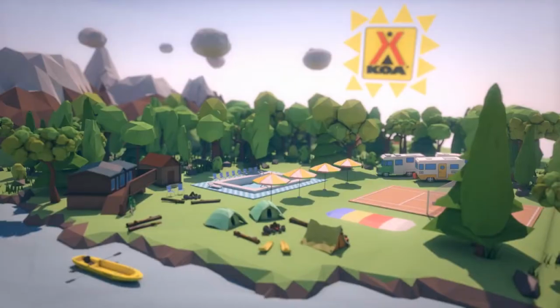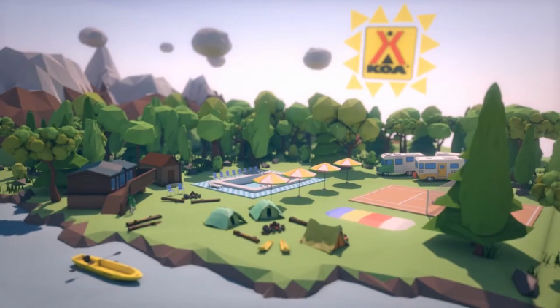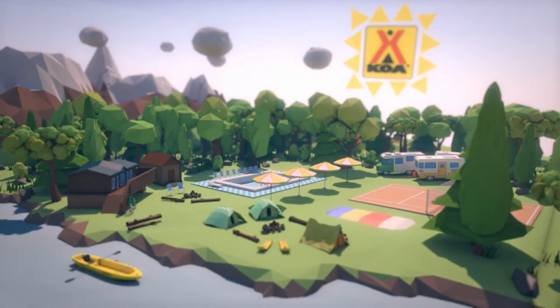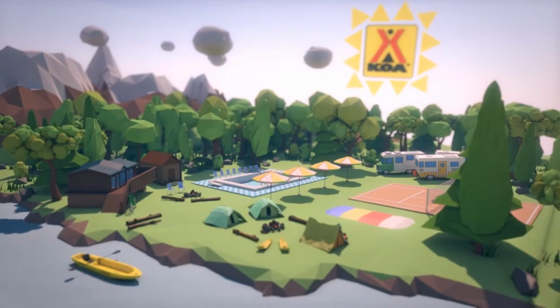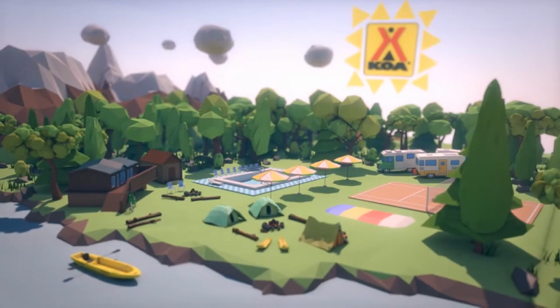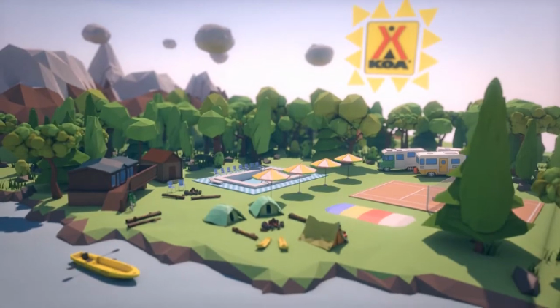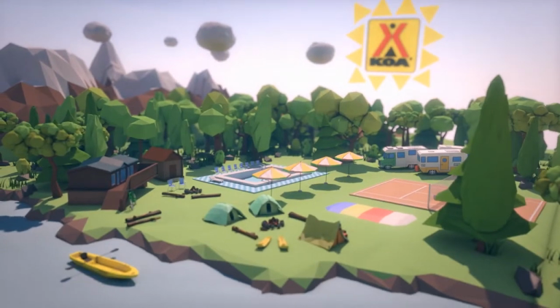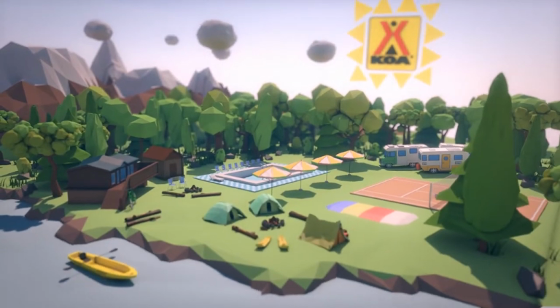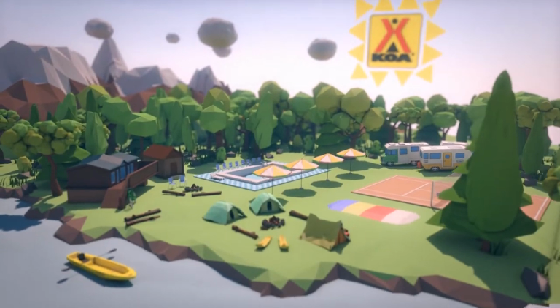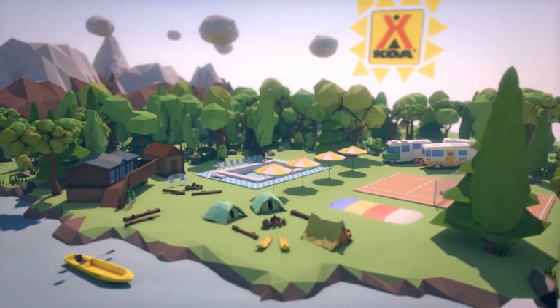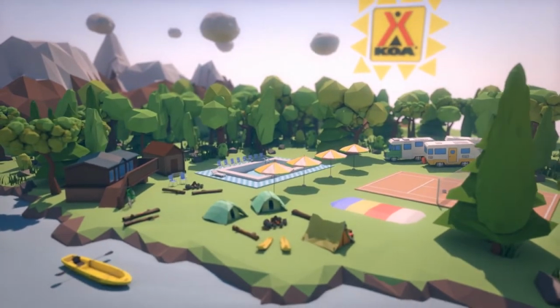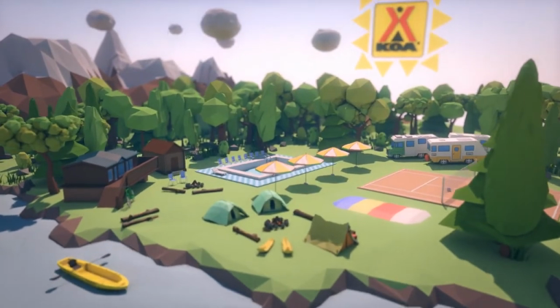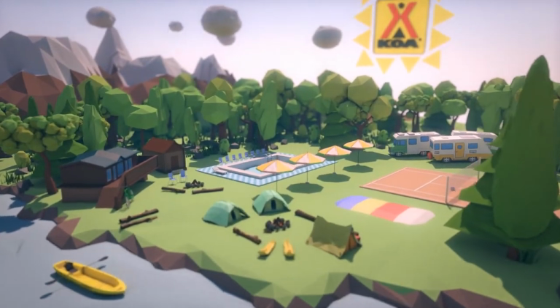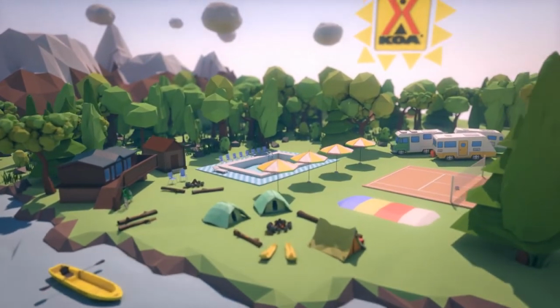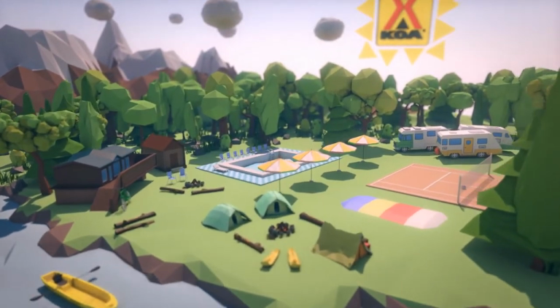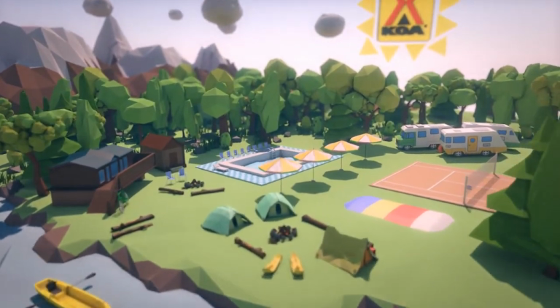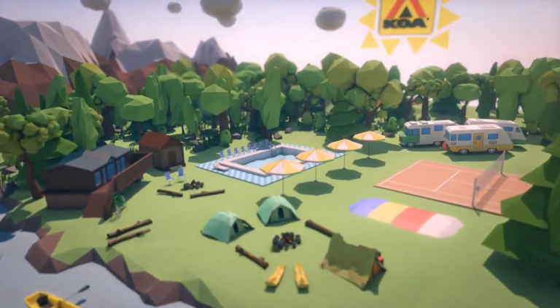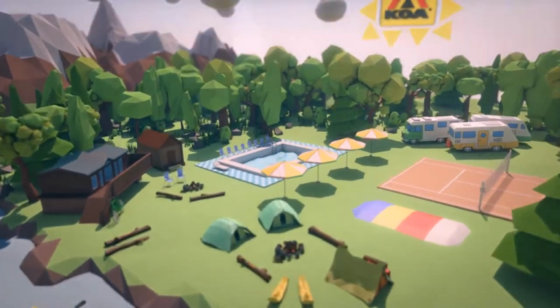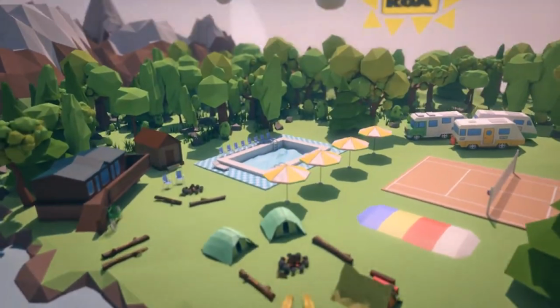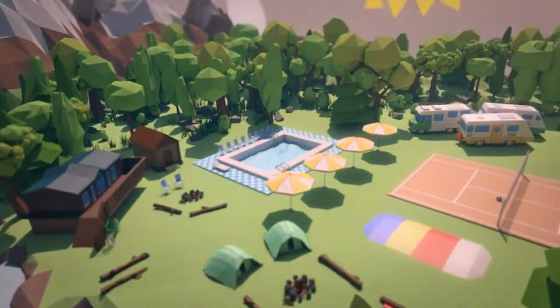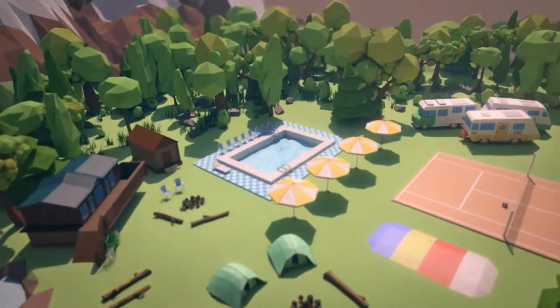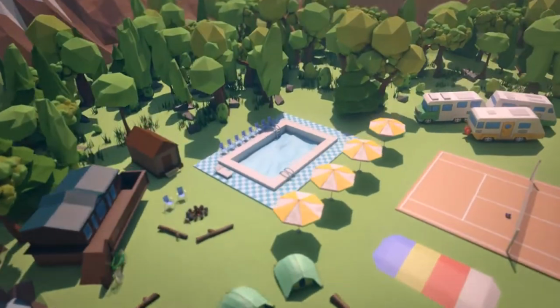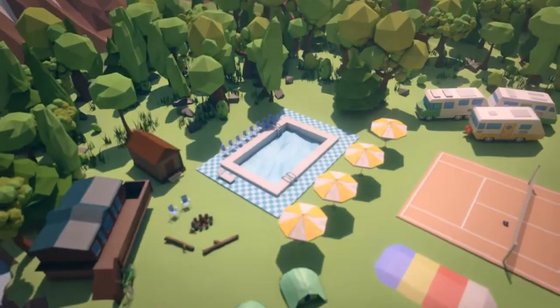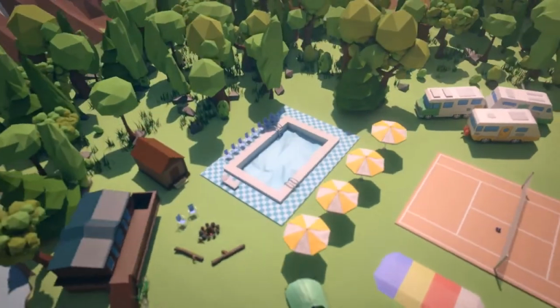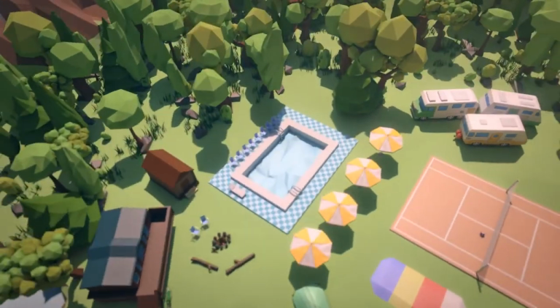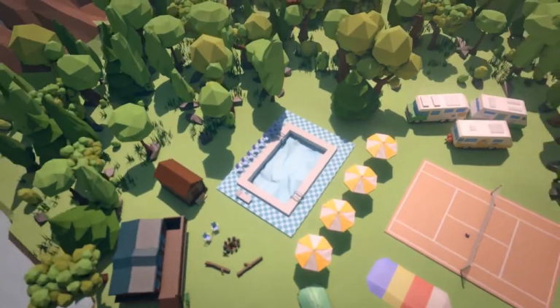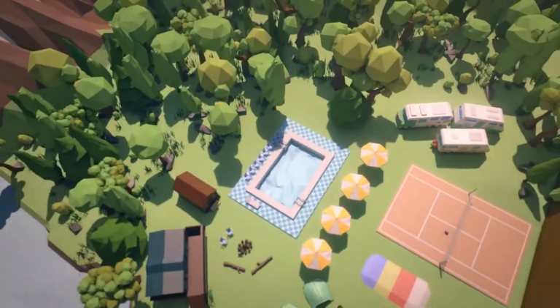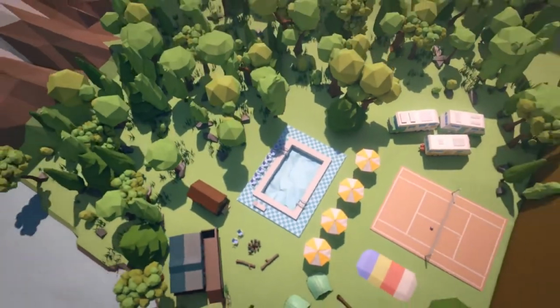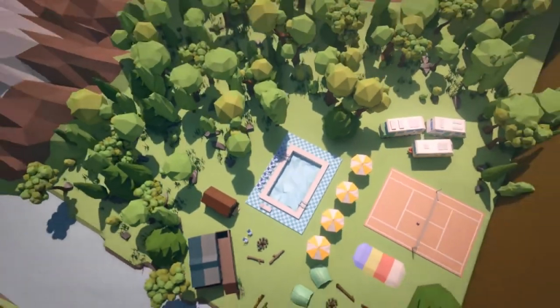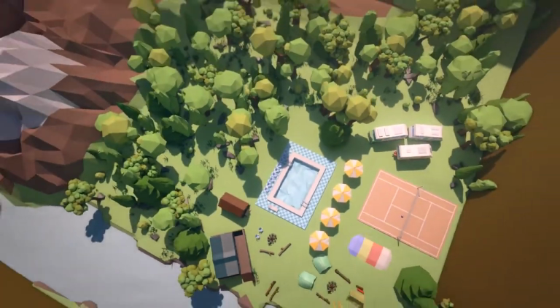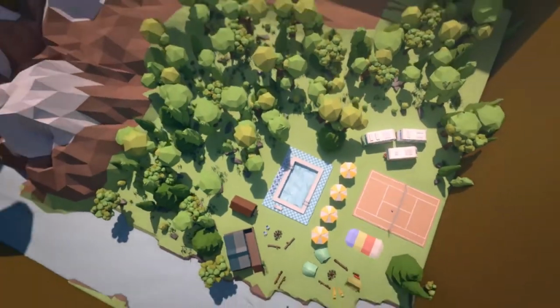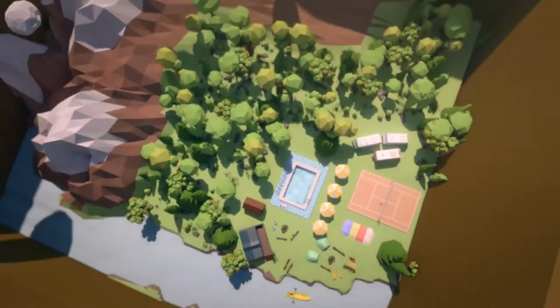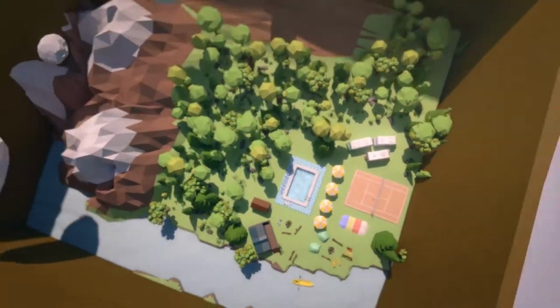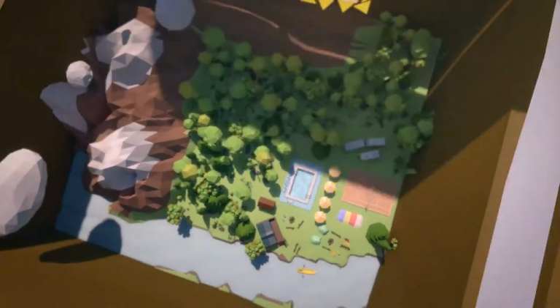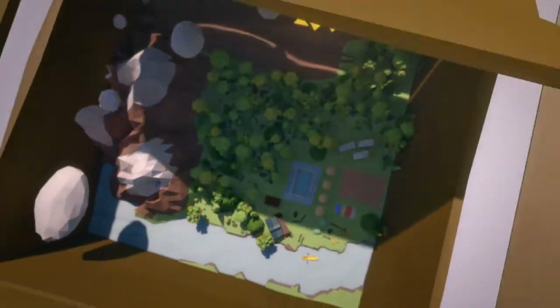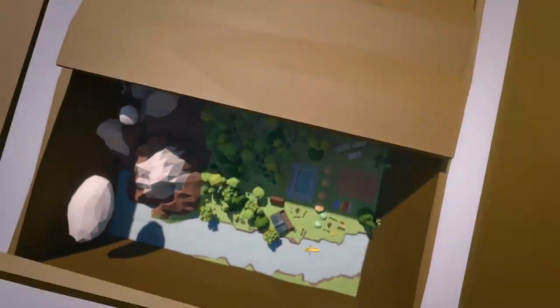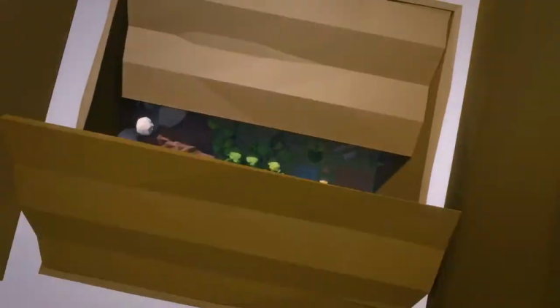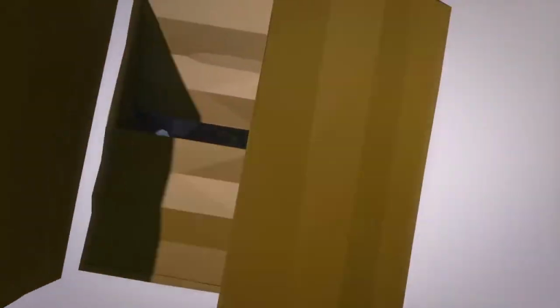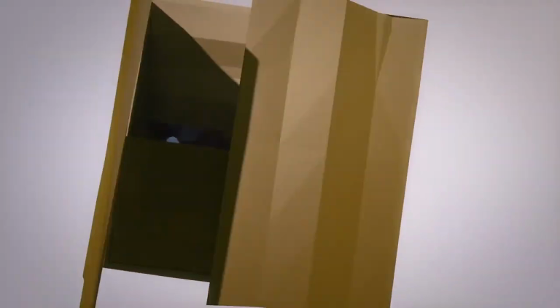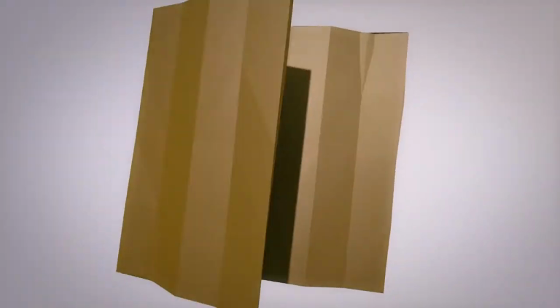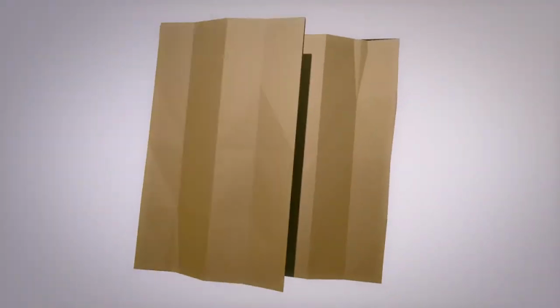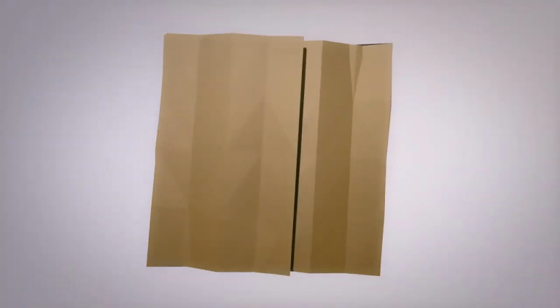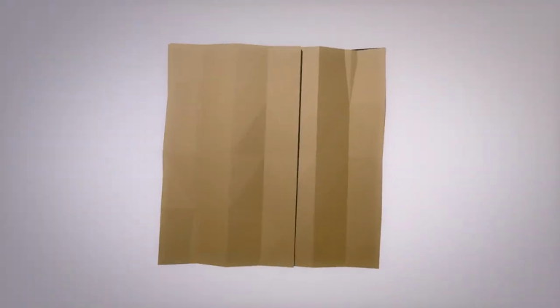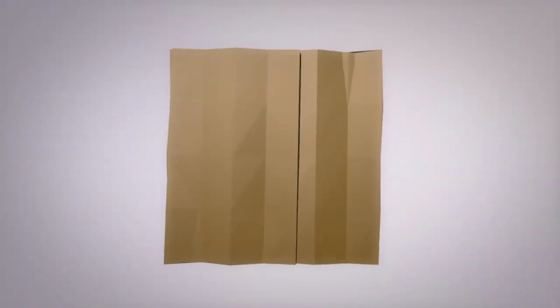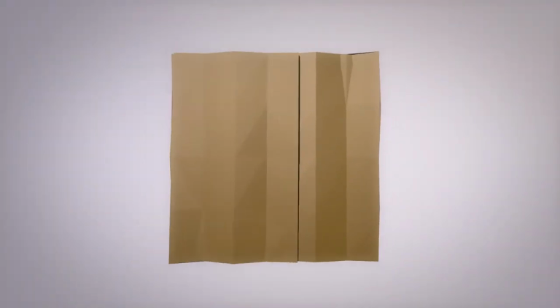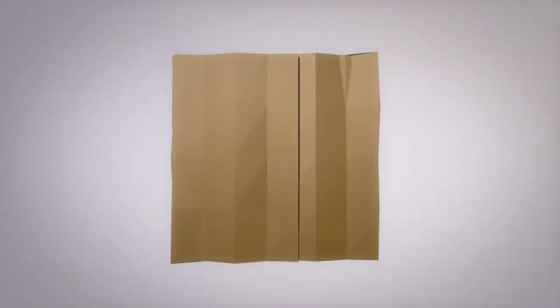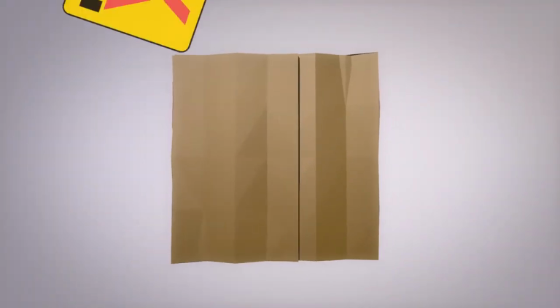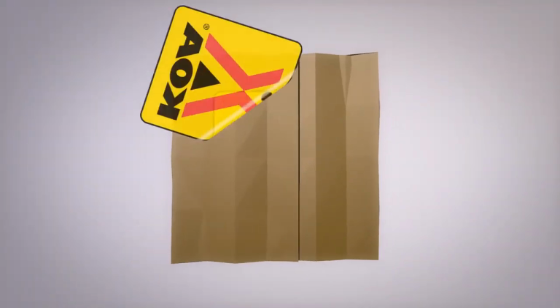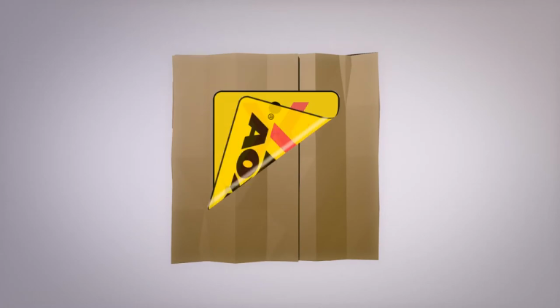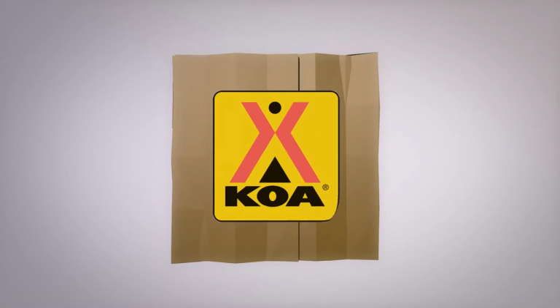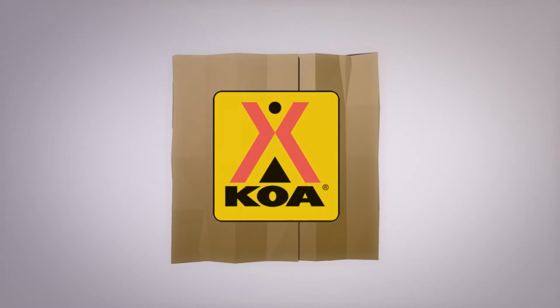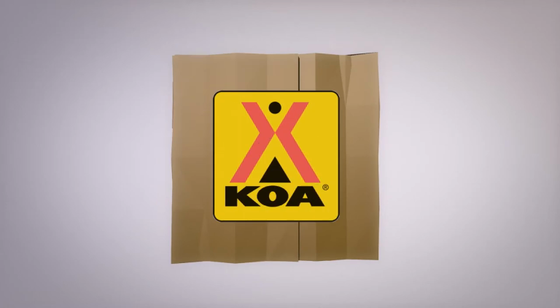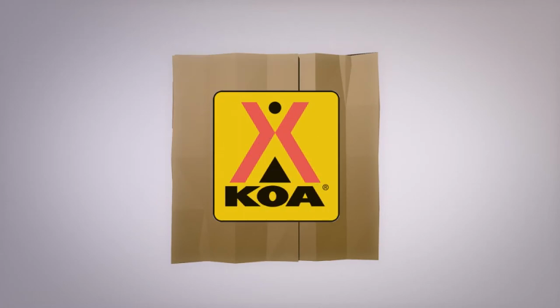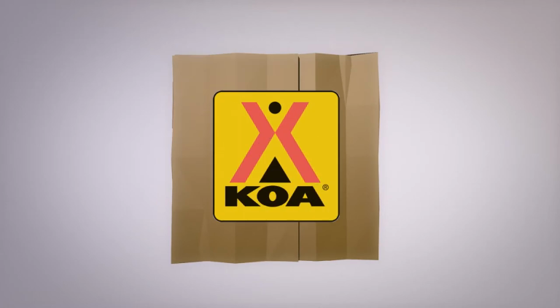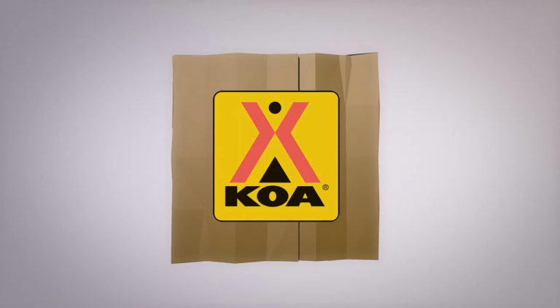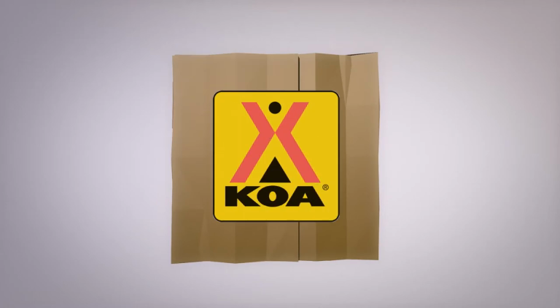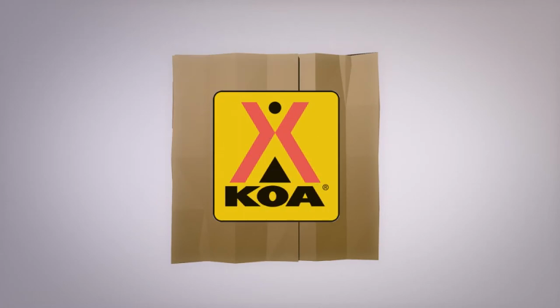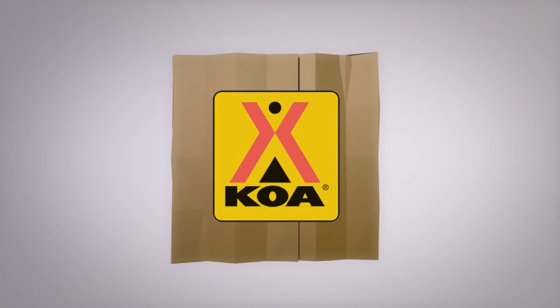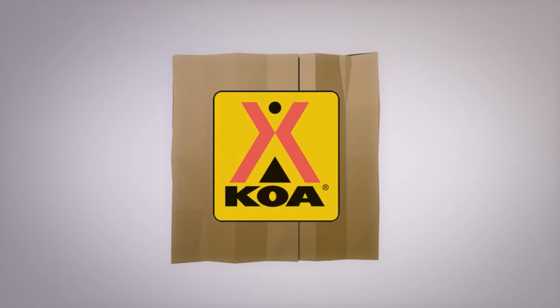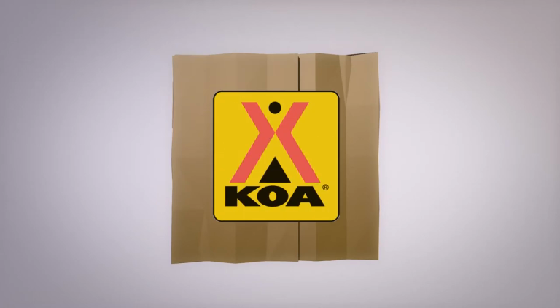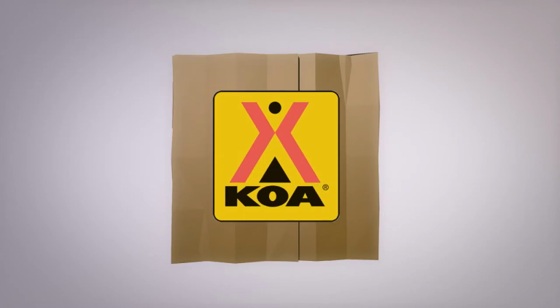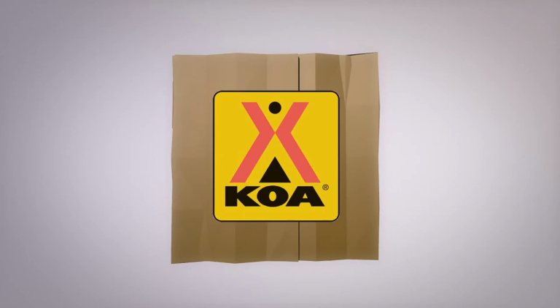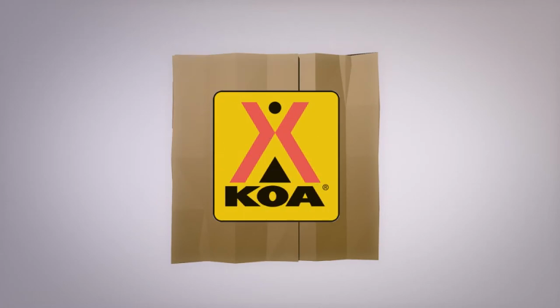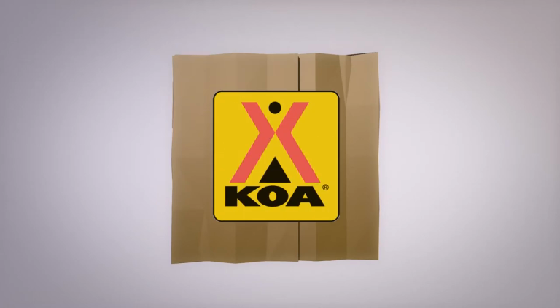Activities the whole family will enjoy. Order your campsite in a box today and bring KOA camping home.